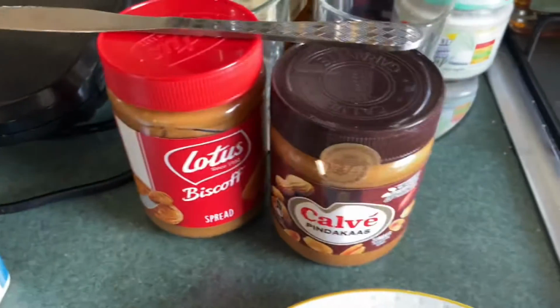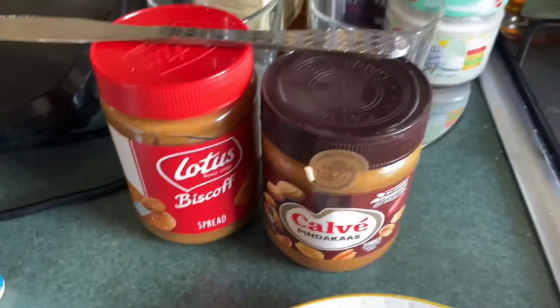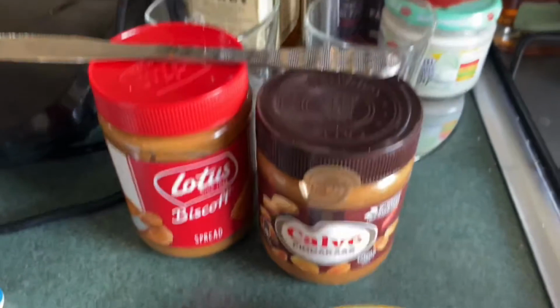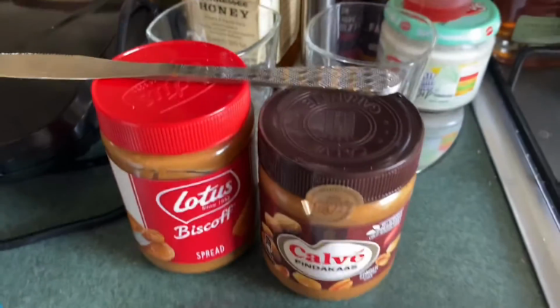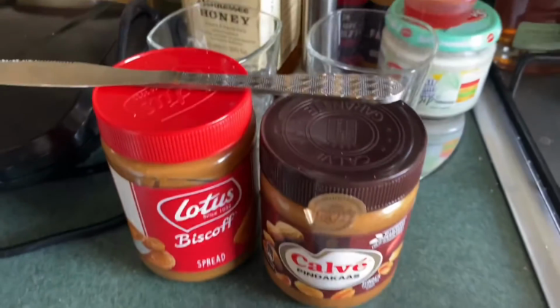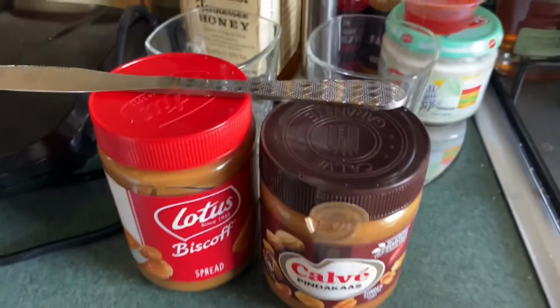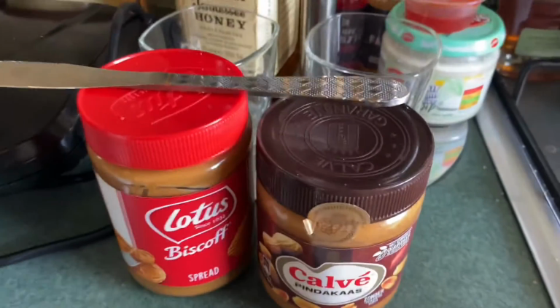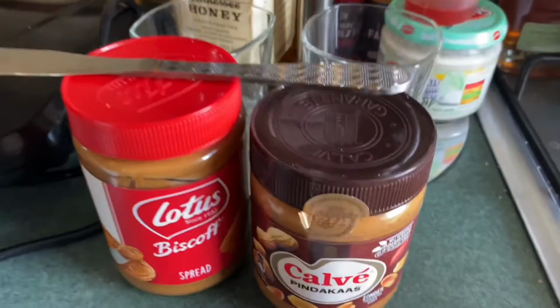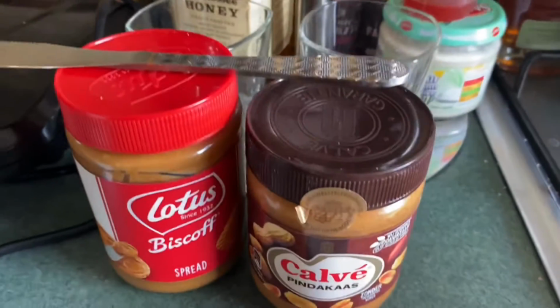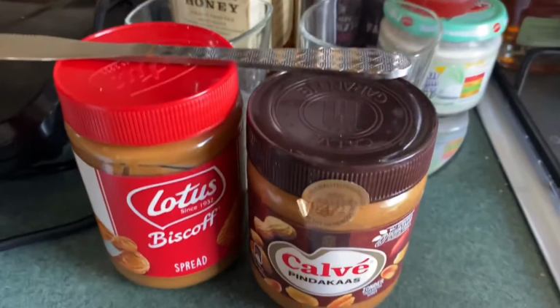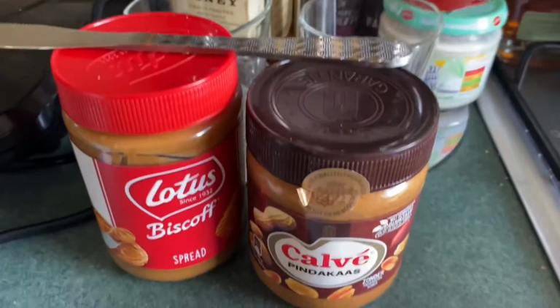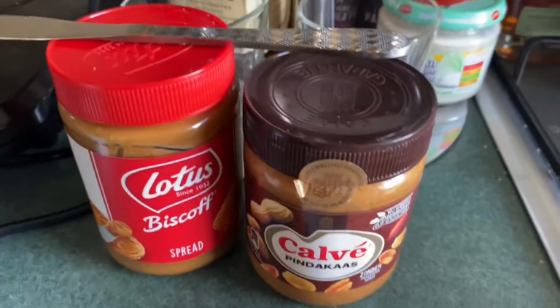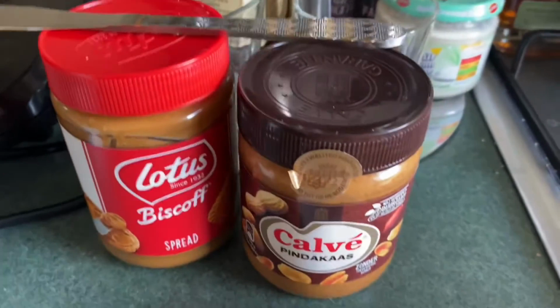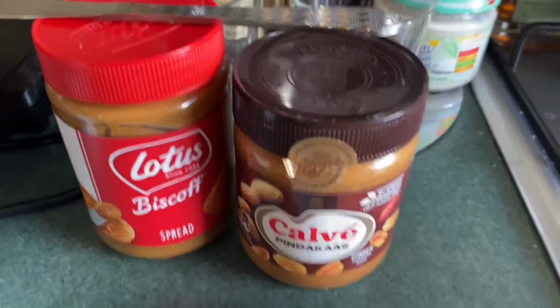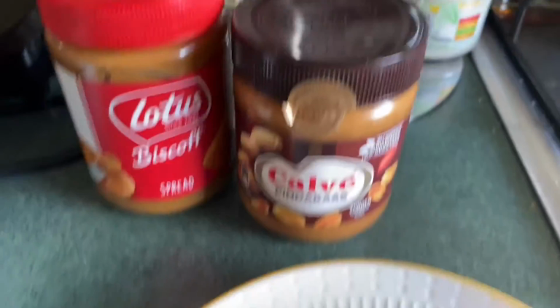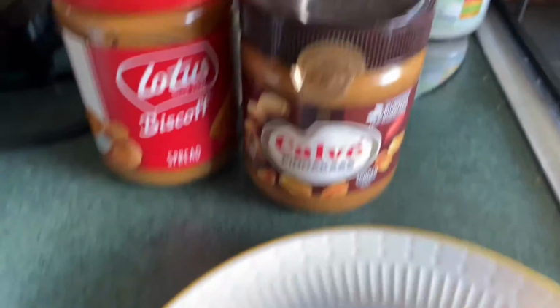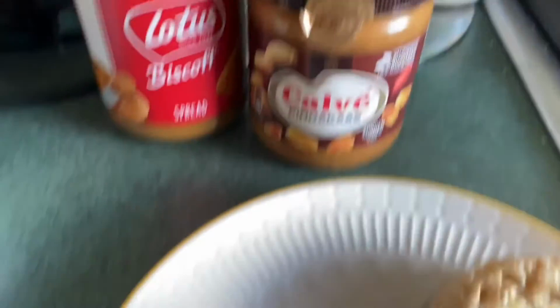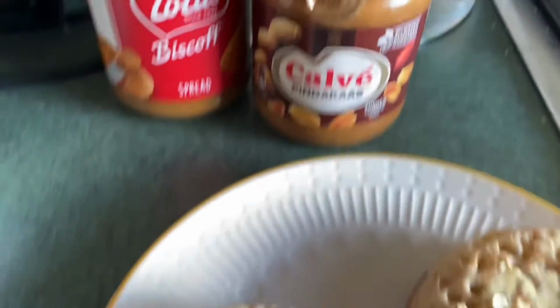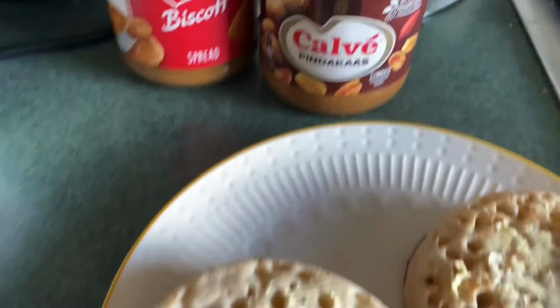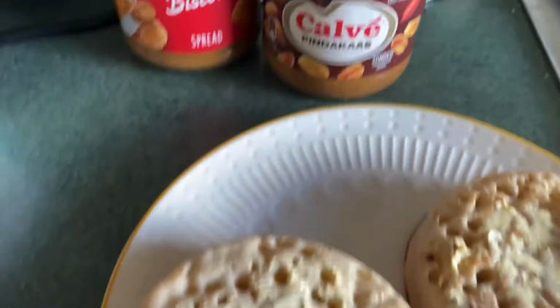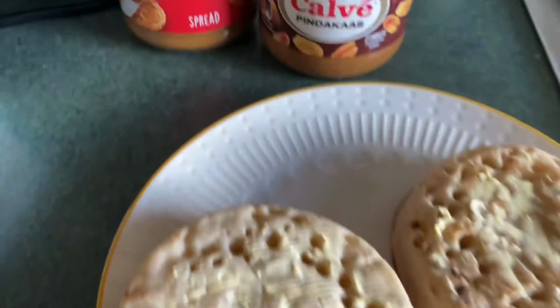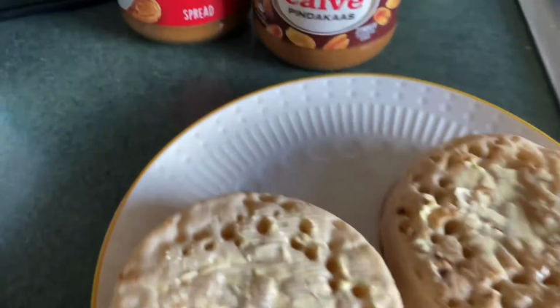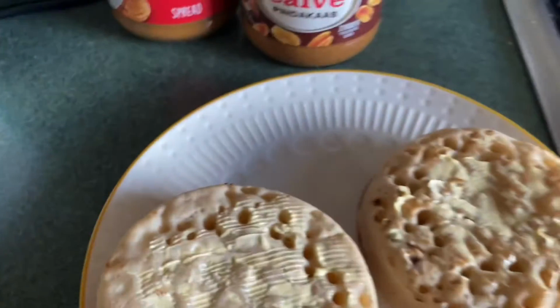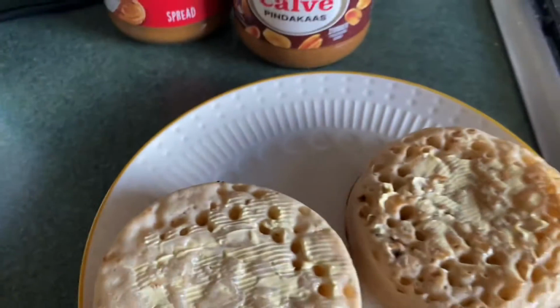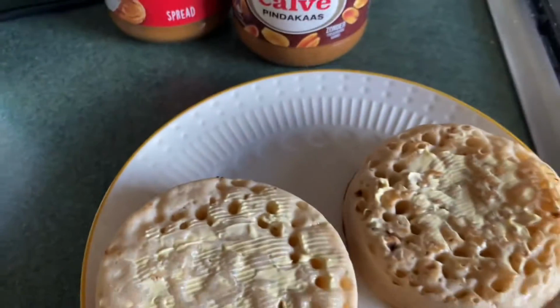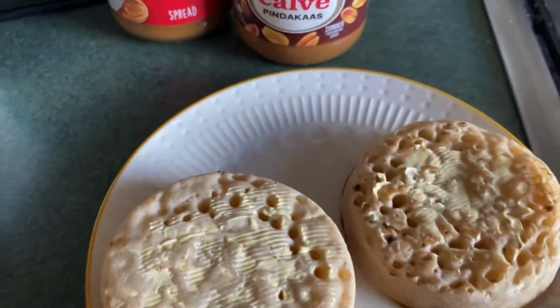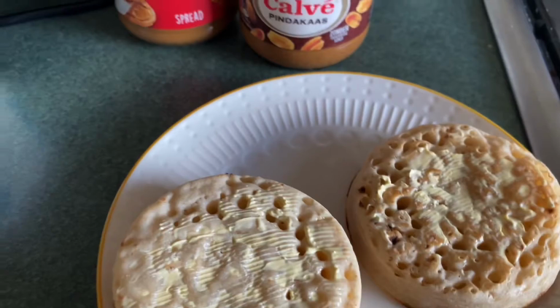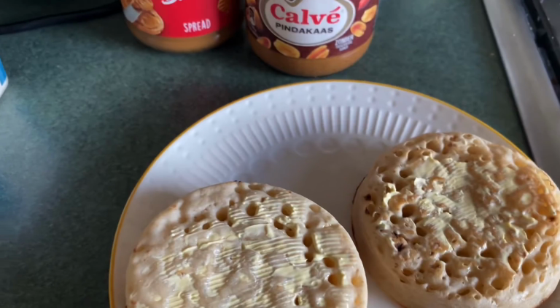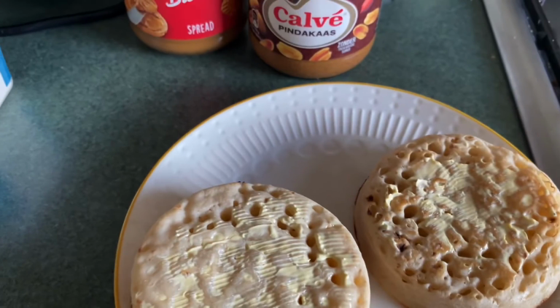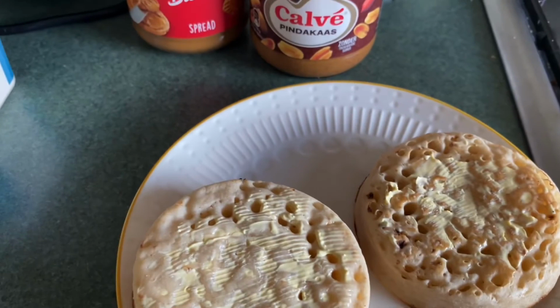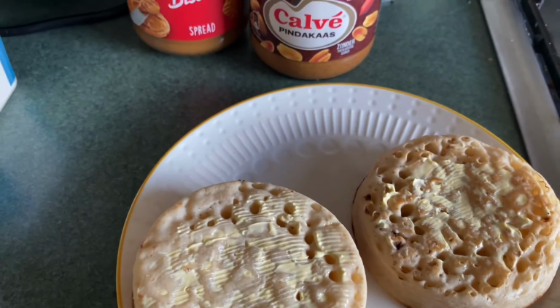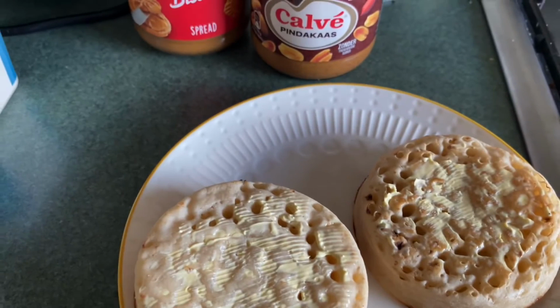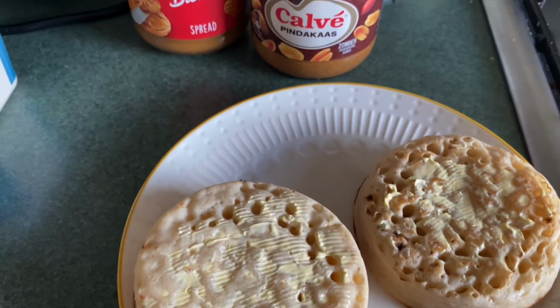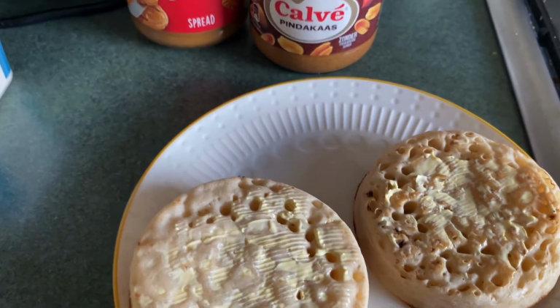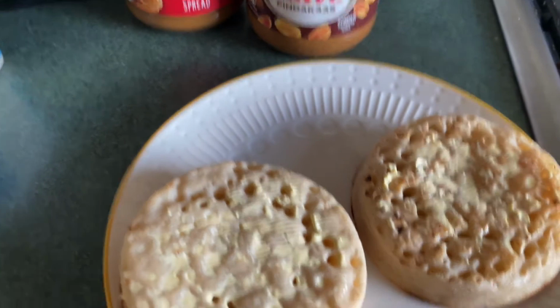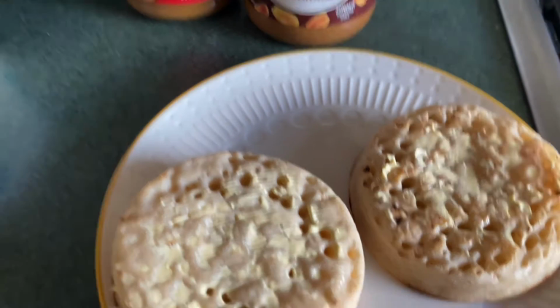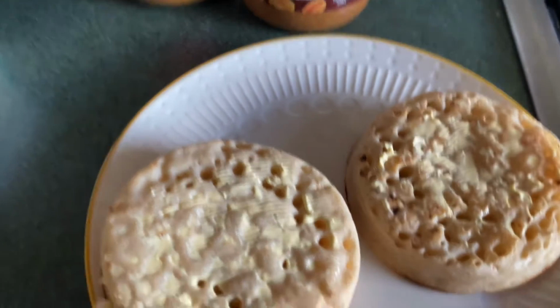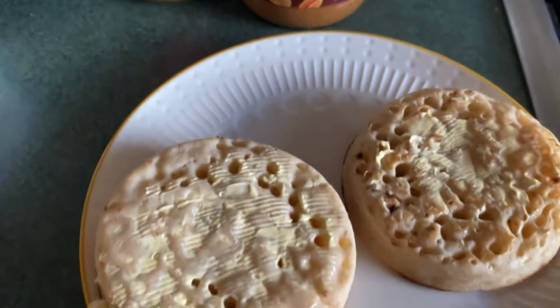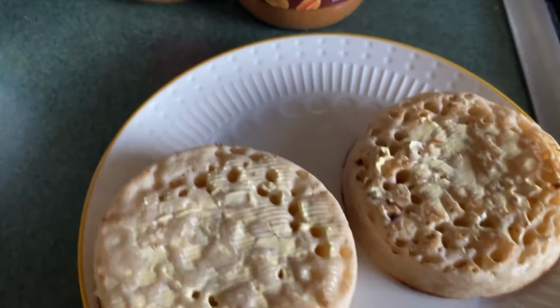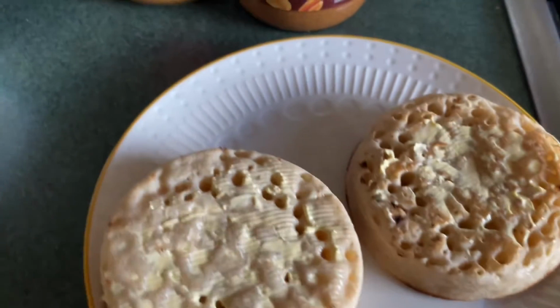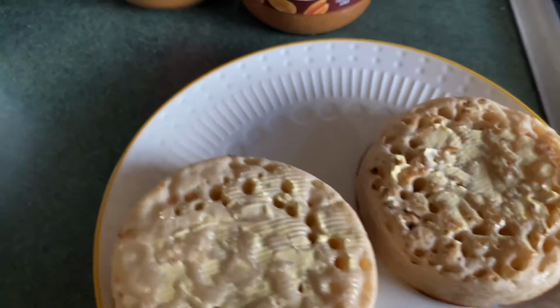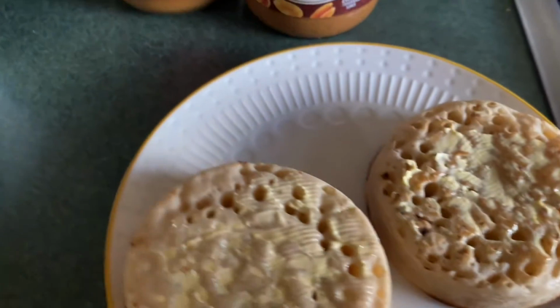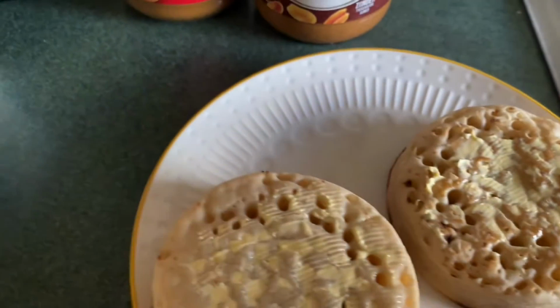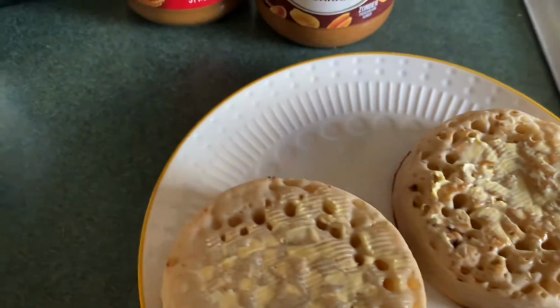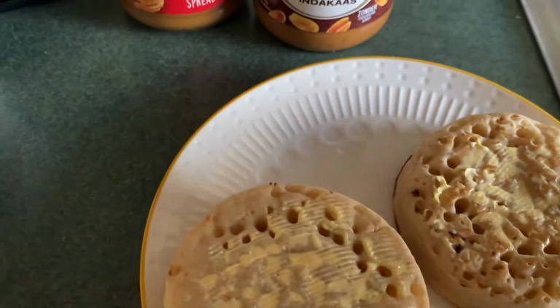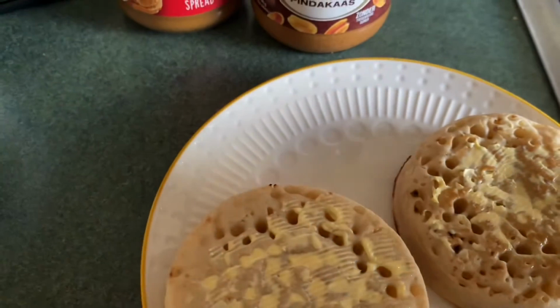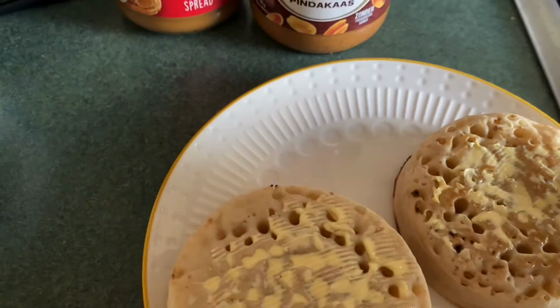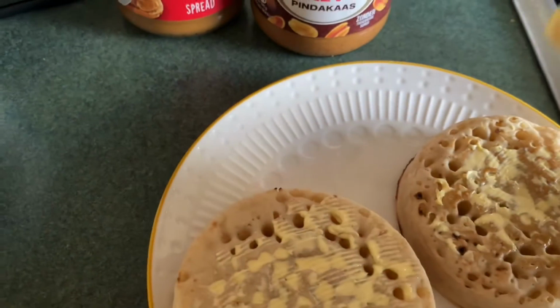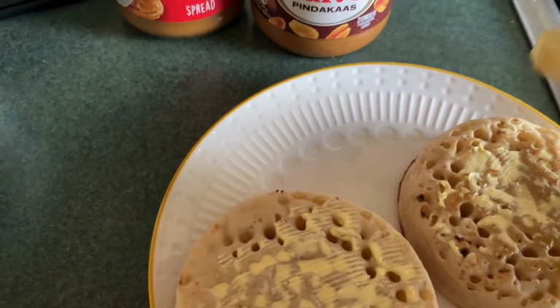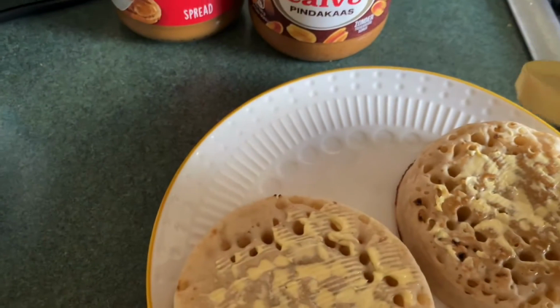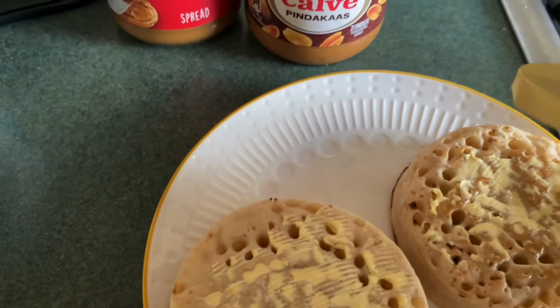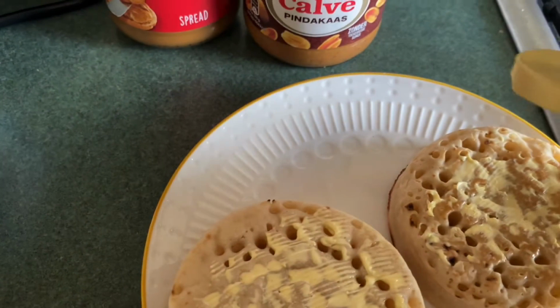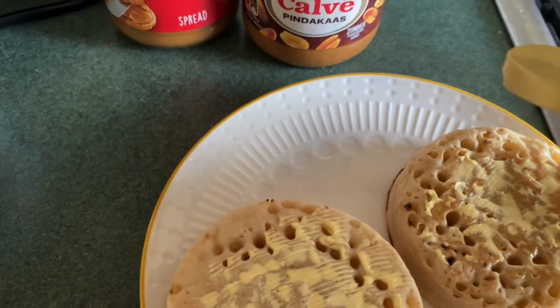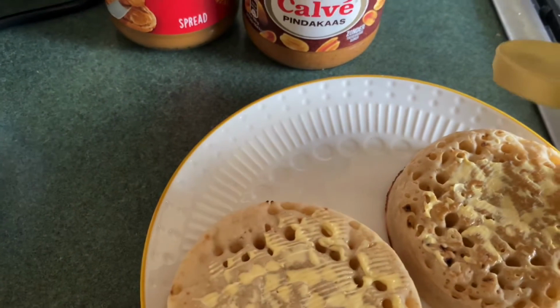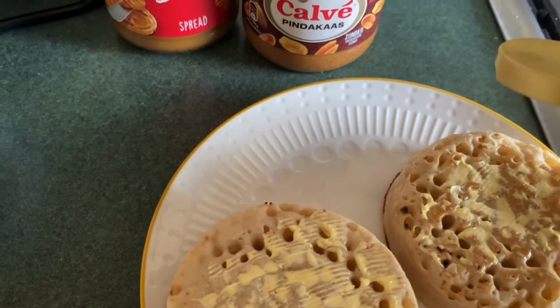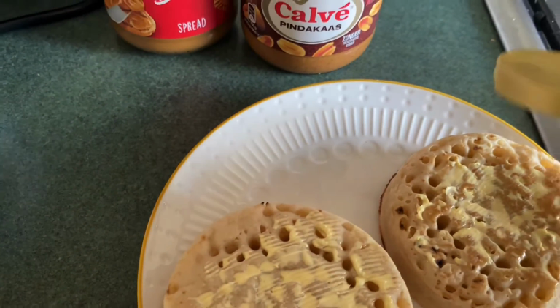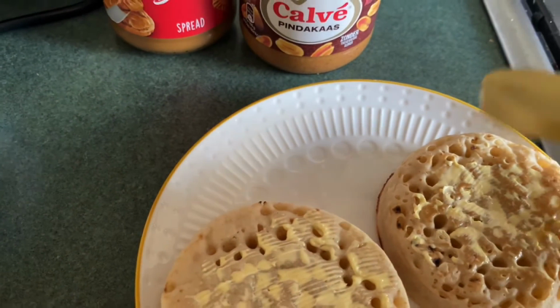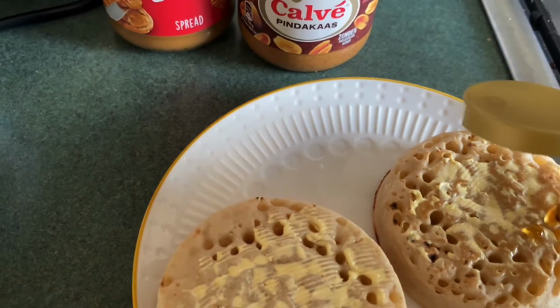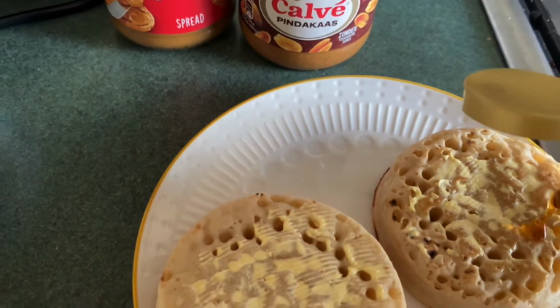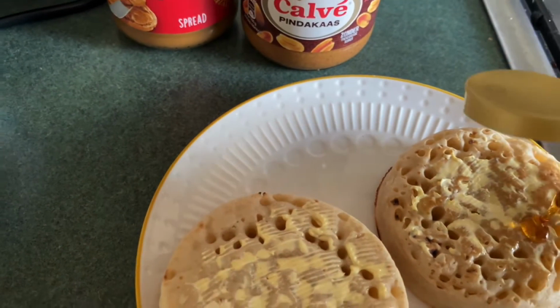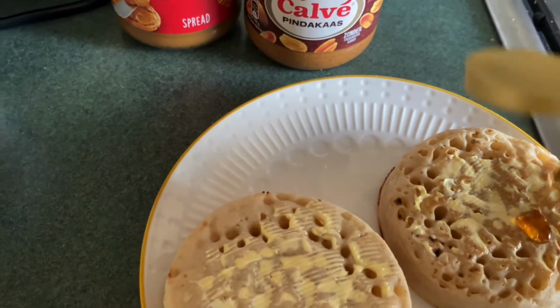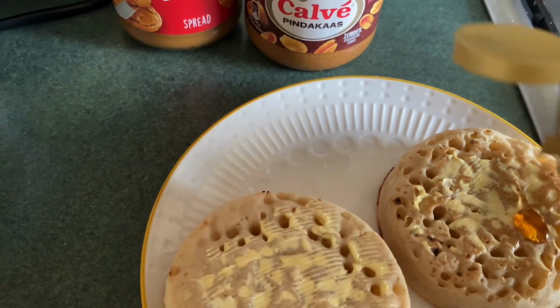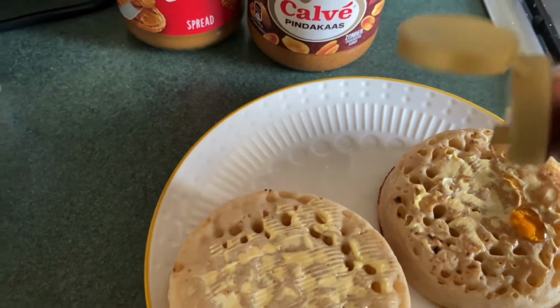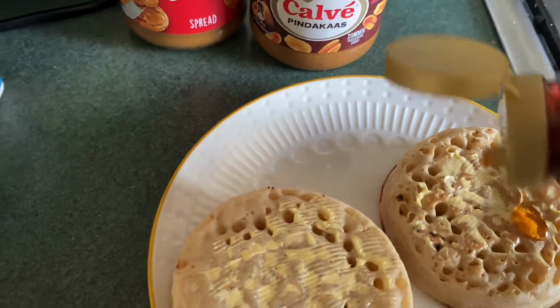I'll be honest with you, I'll be transparent with you — I don't have any jam on it. I need to buy some jam.